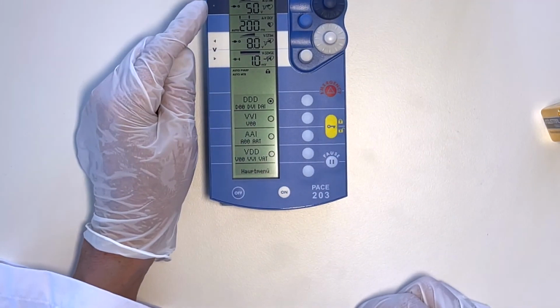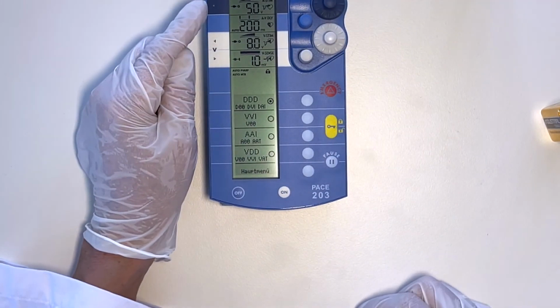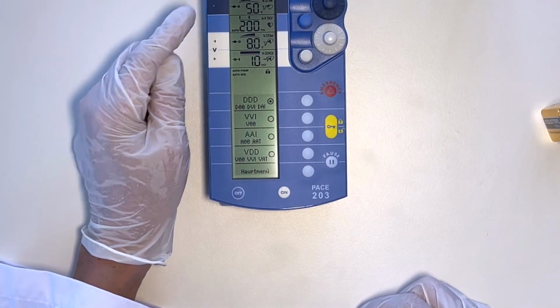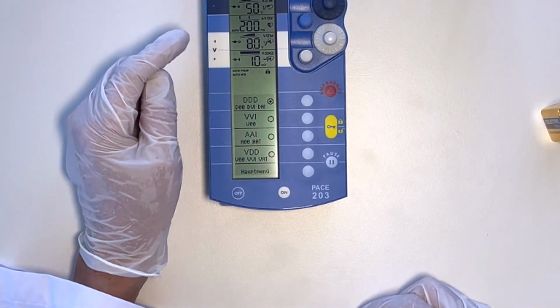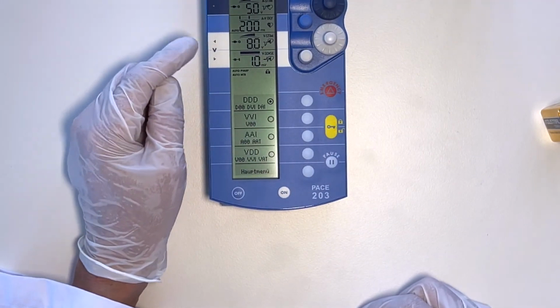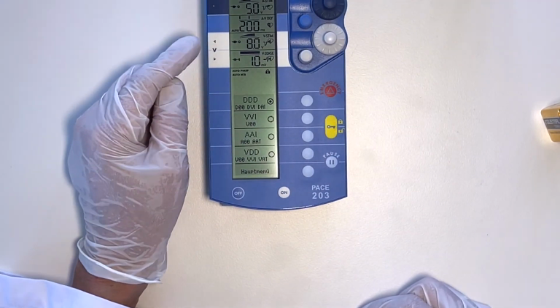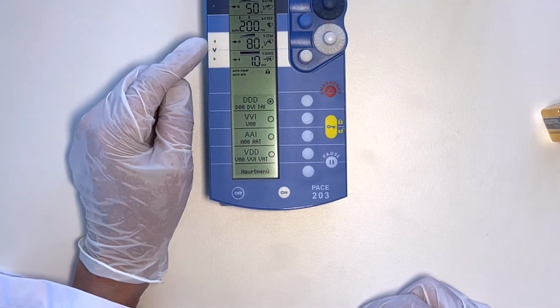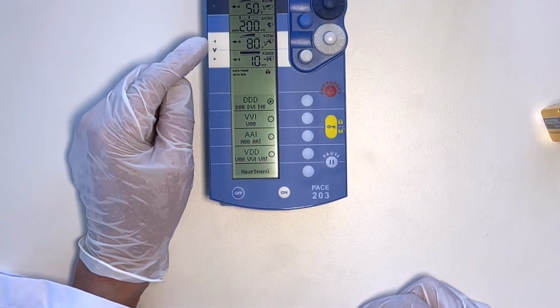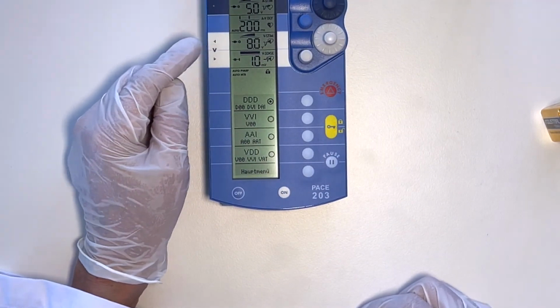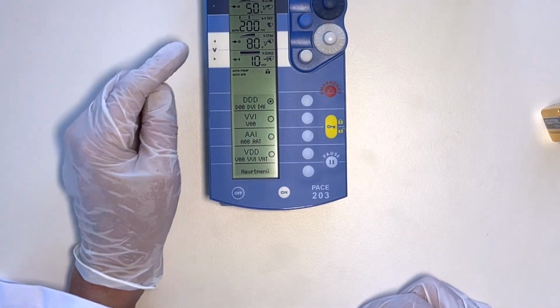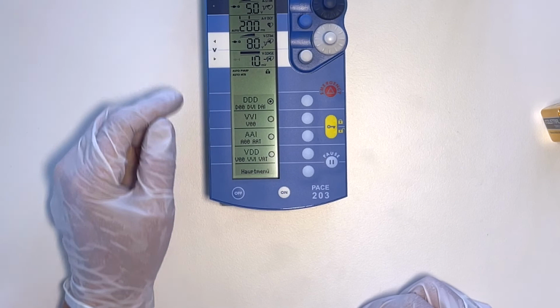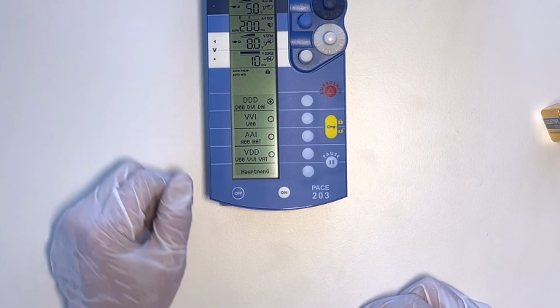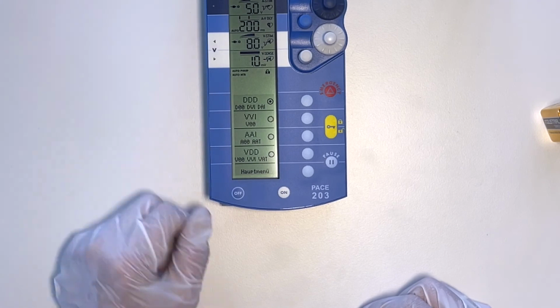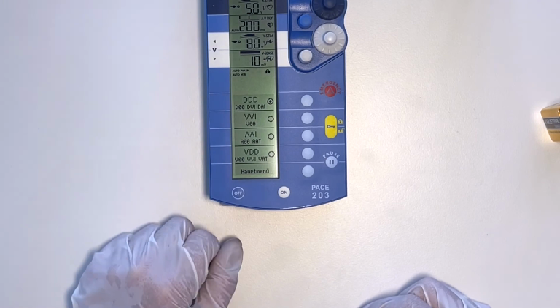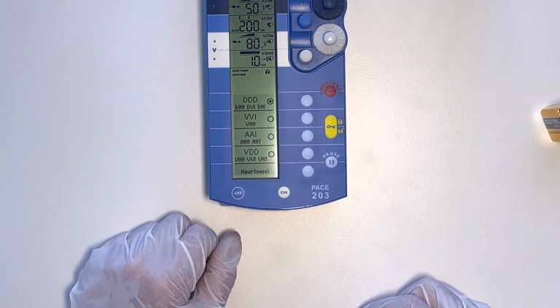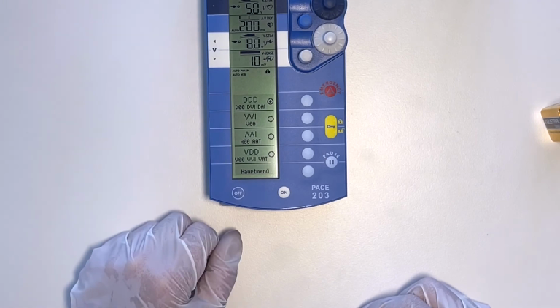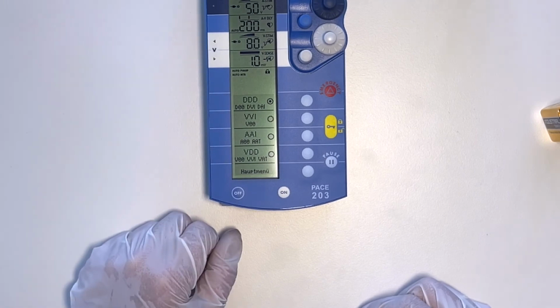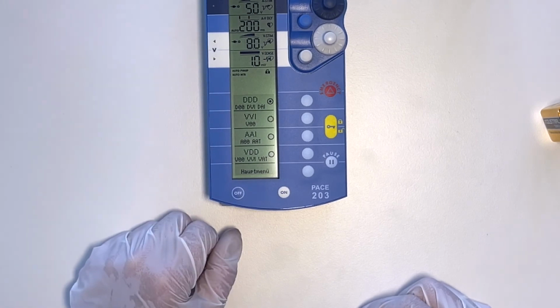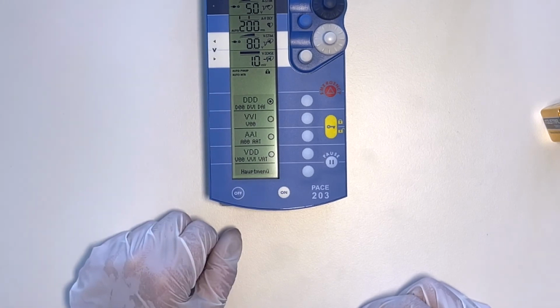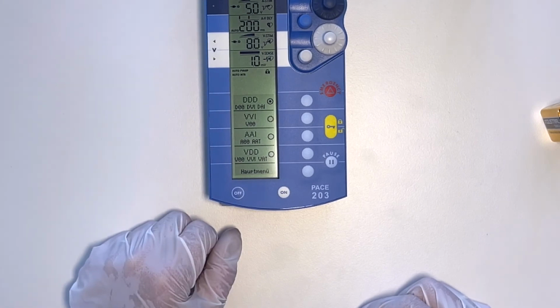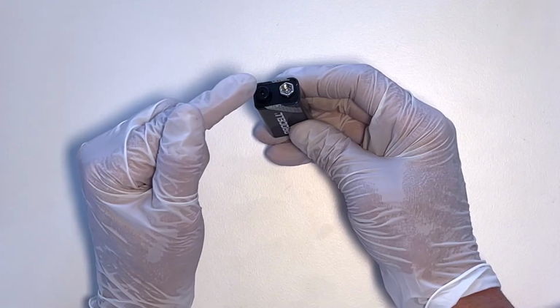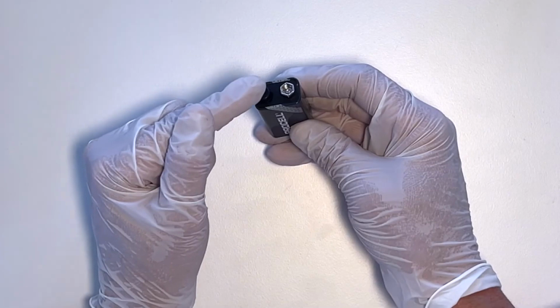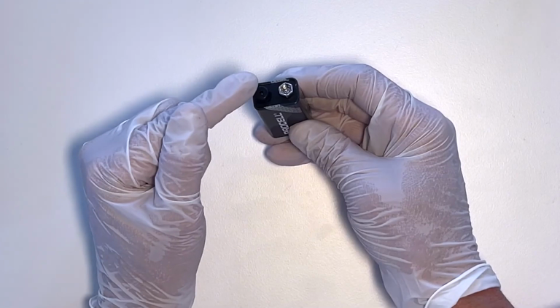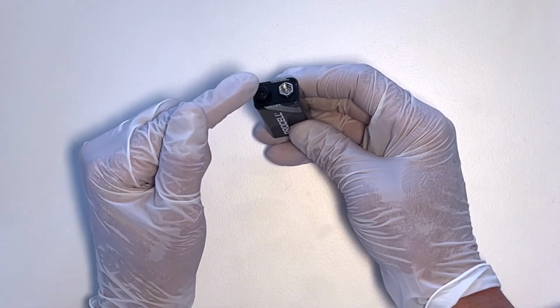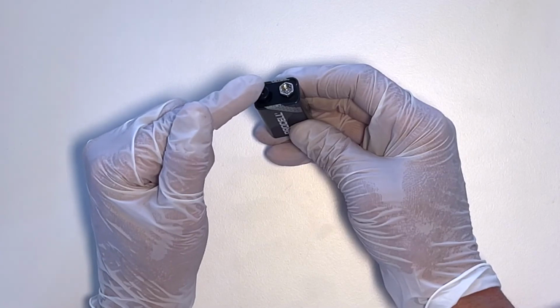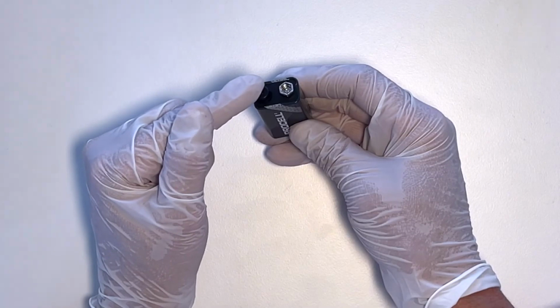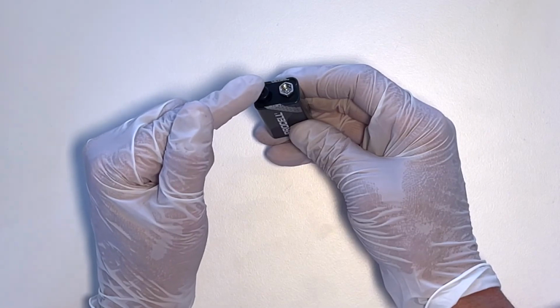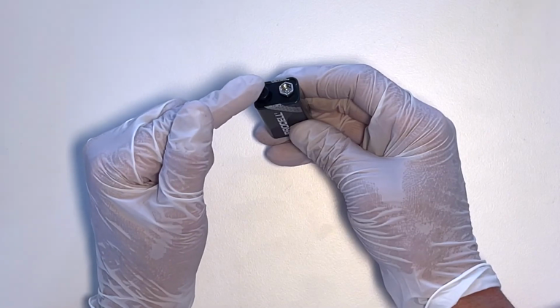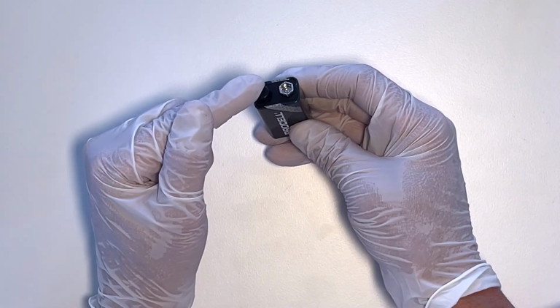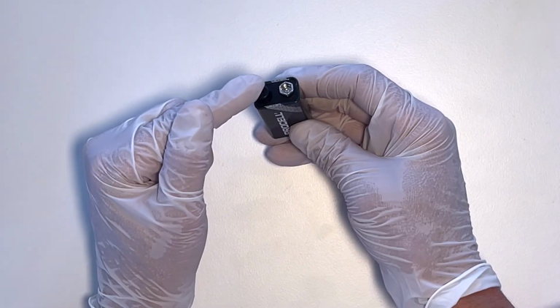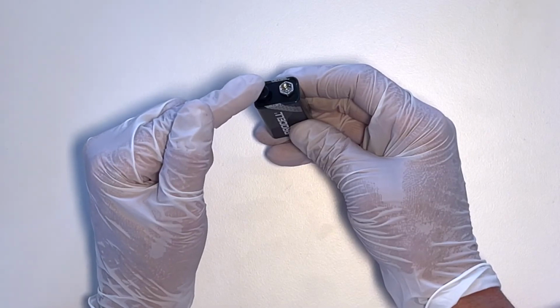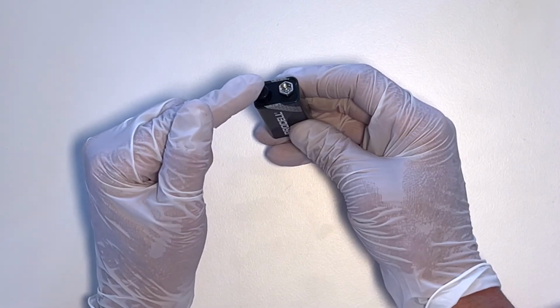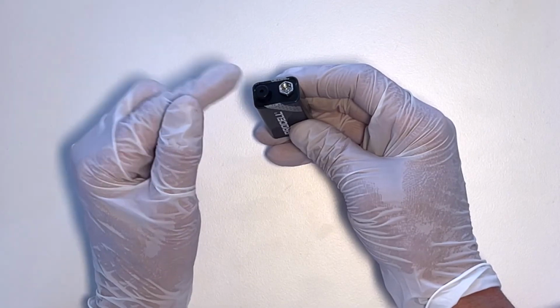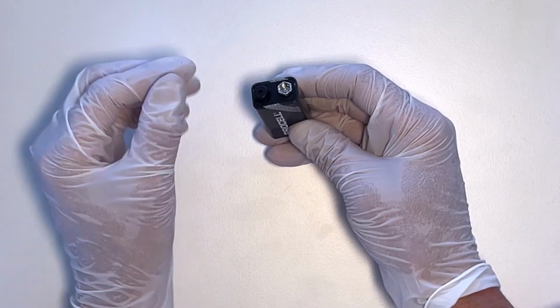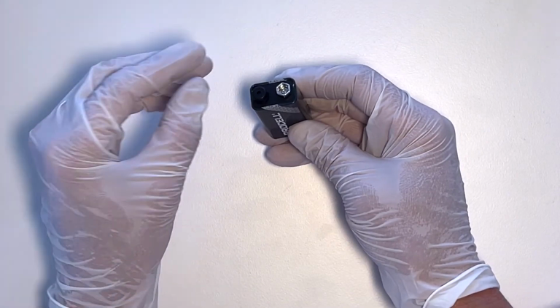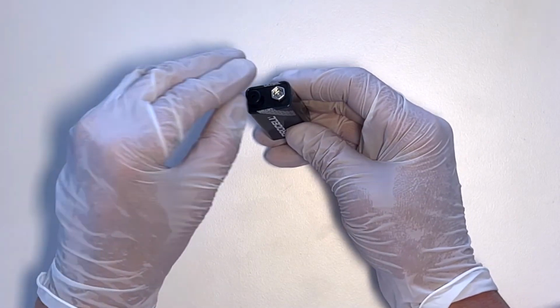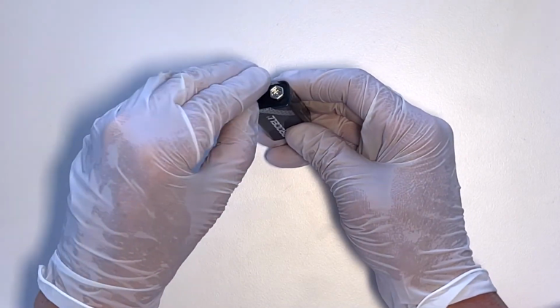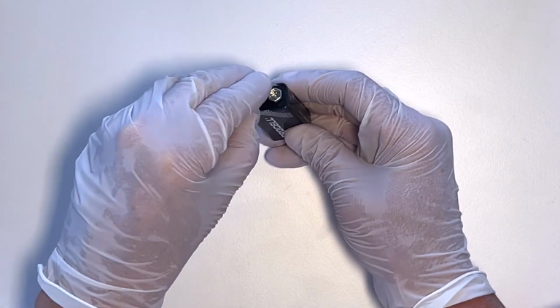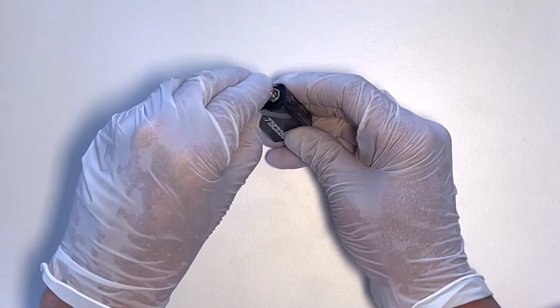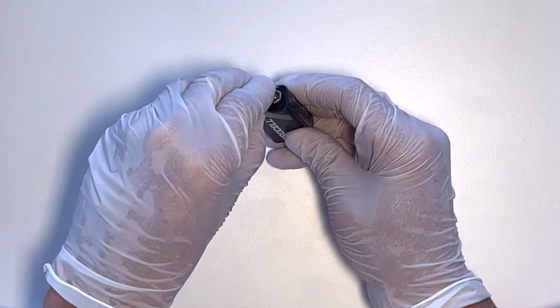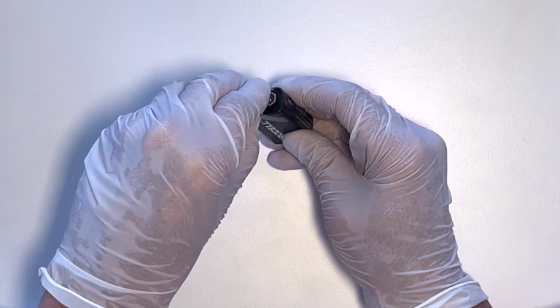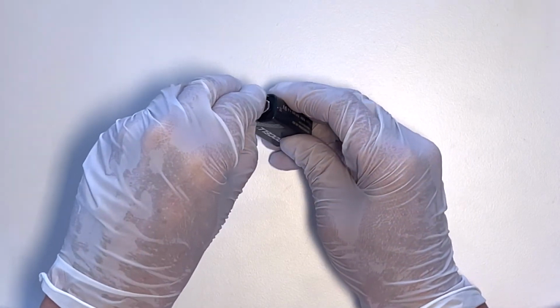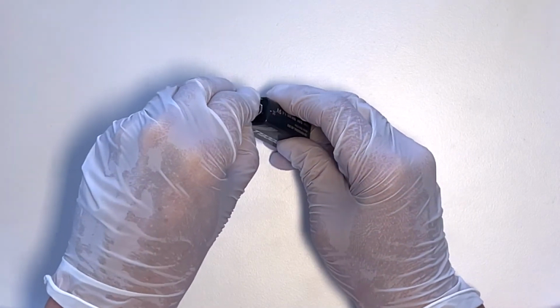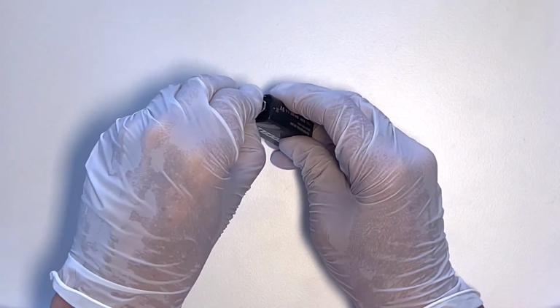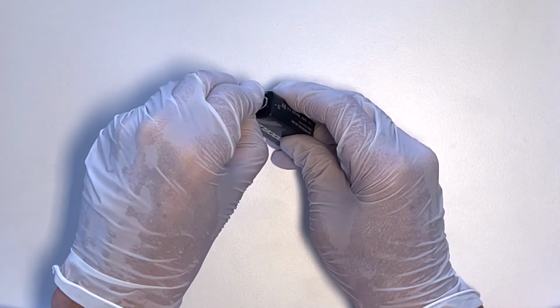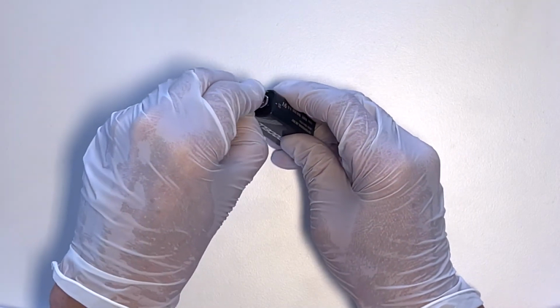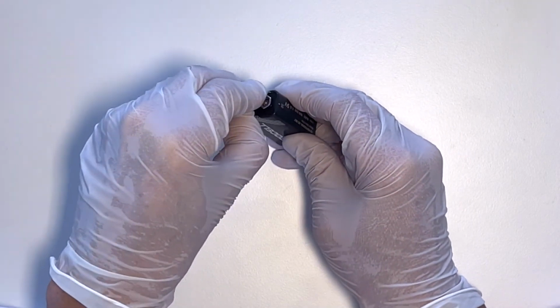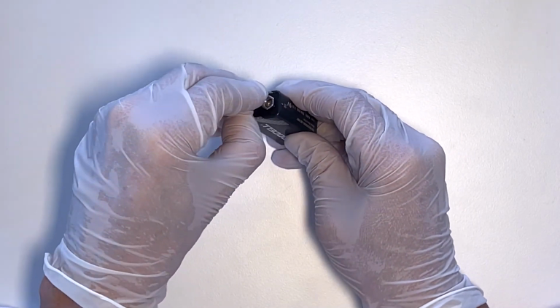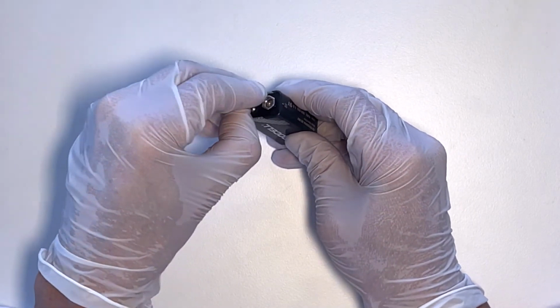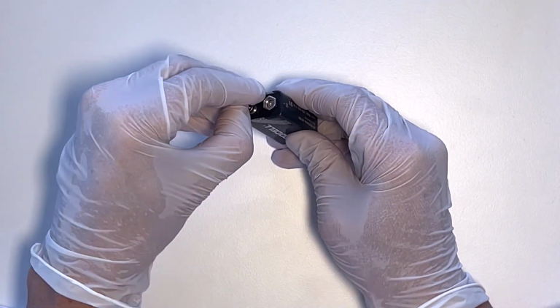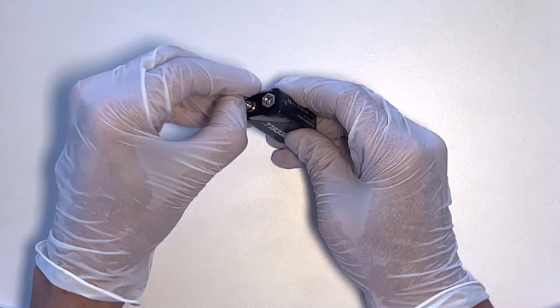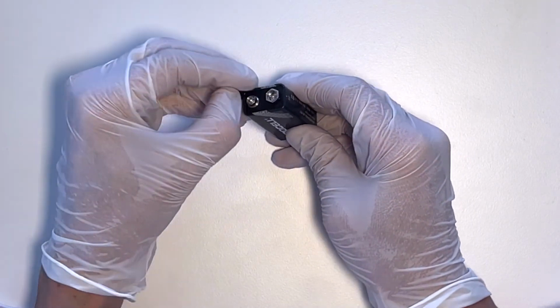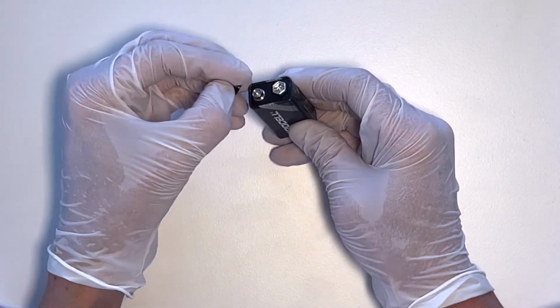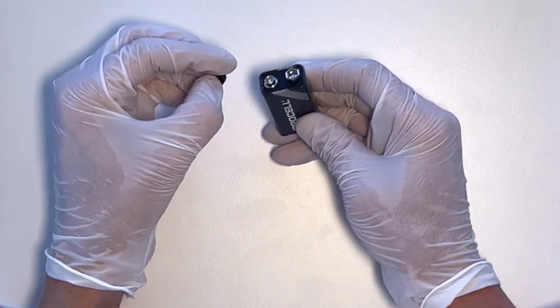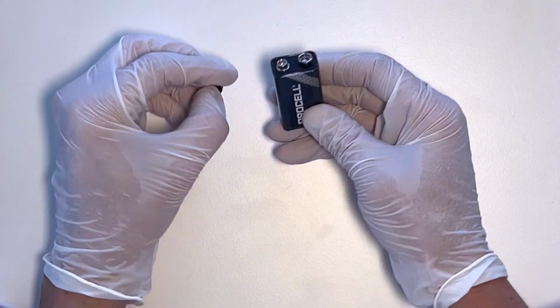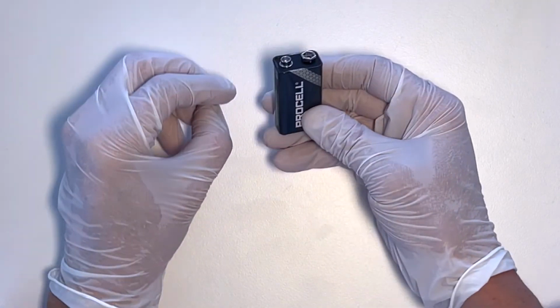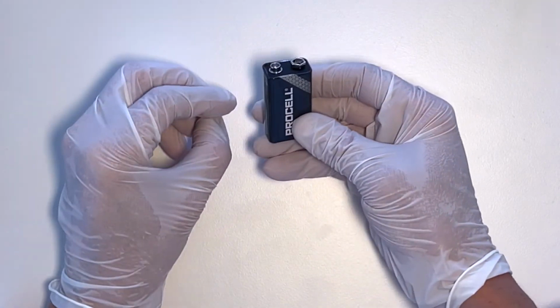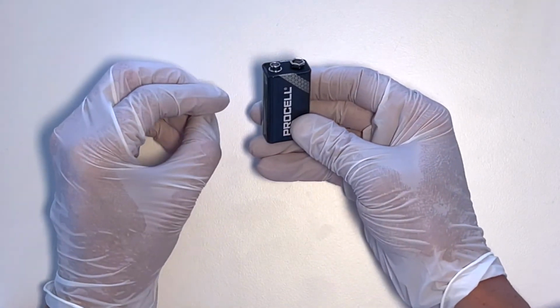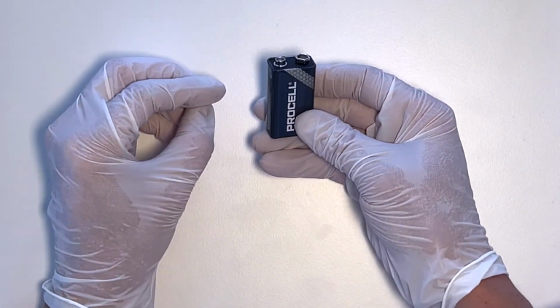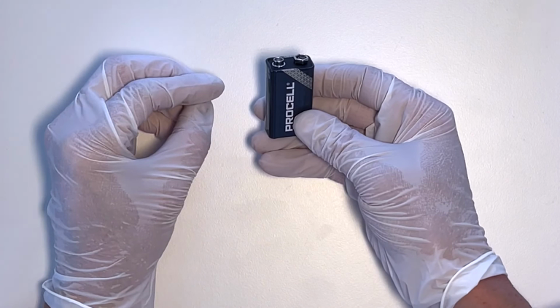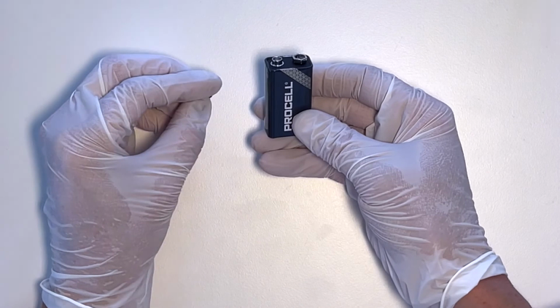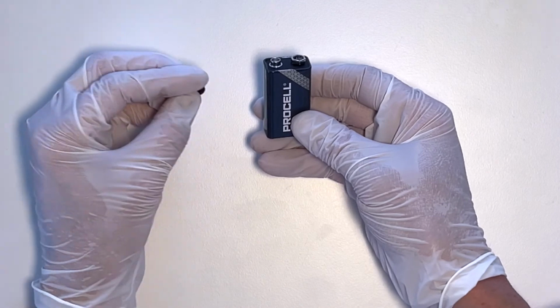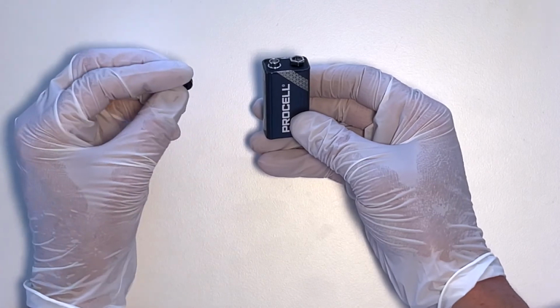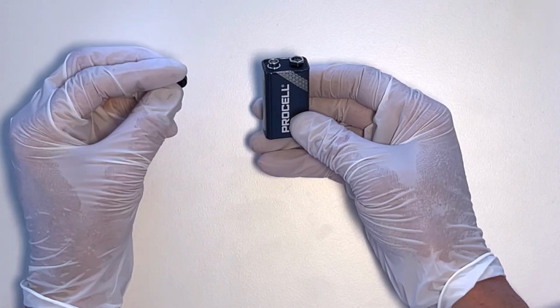Be aware that some batteries have a little plastic cap on them that needs to be removed before you put the new battery in.